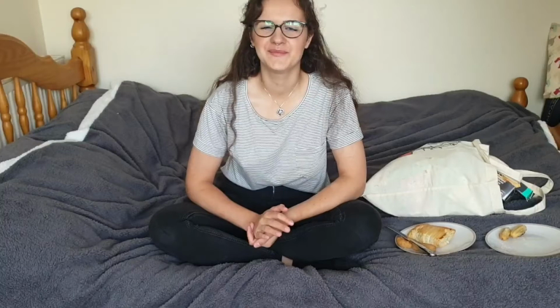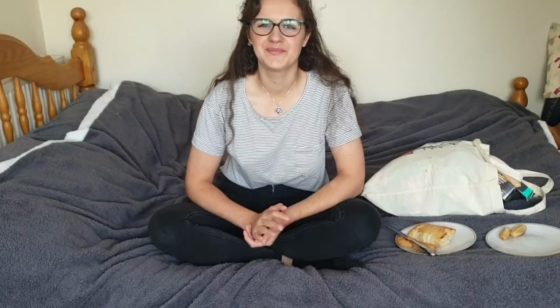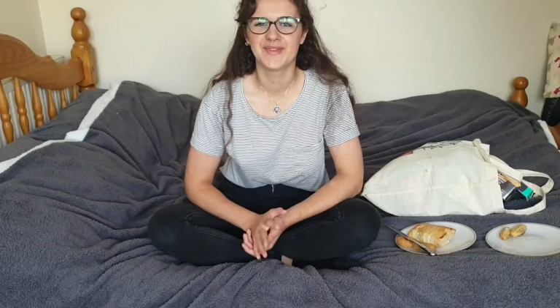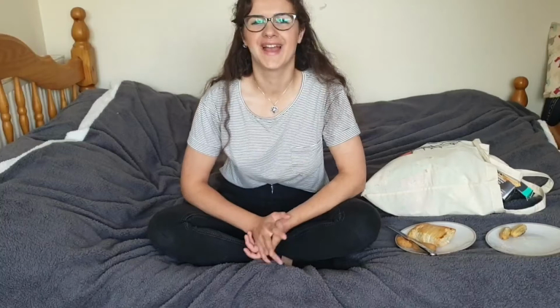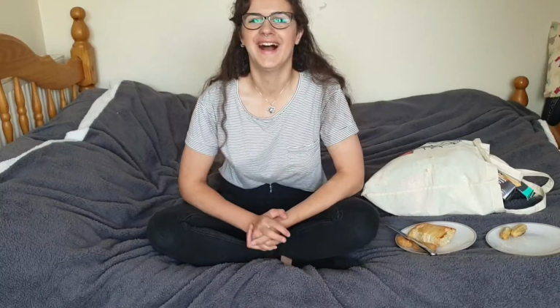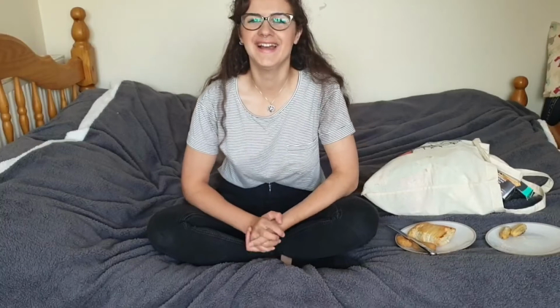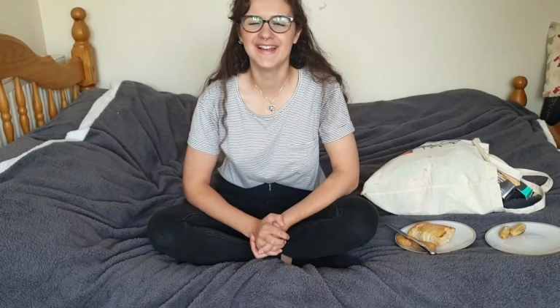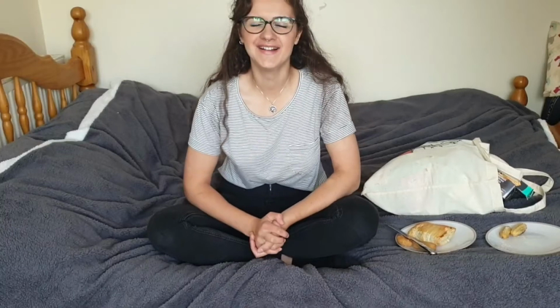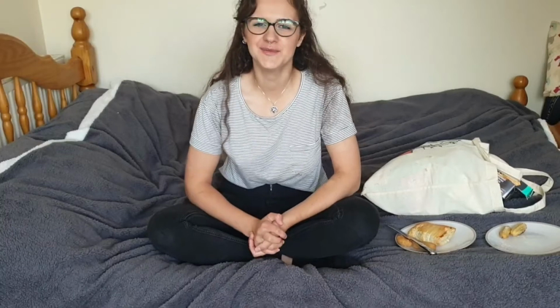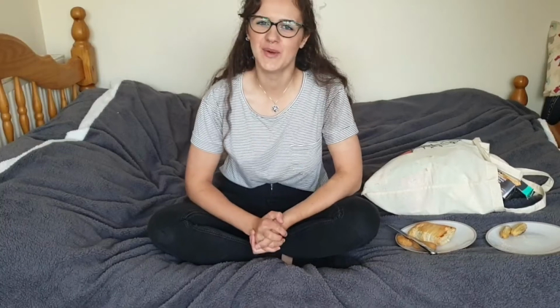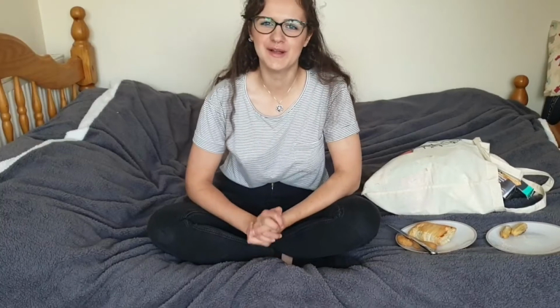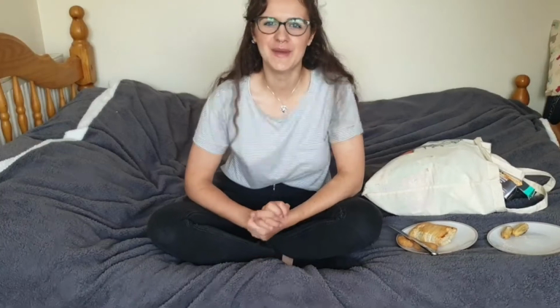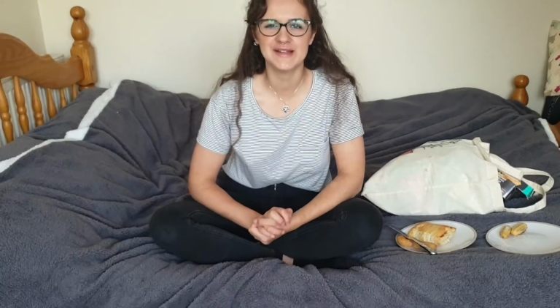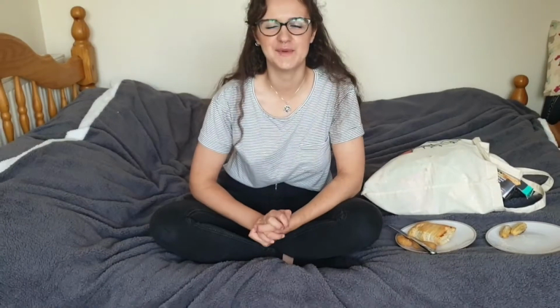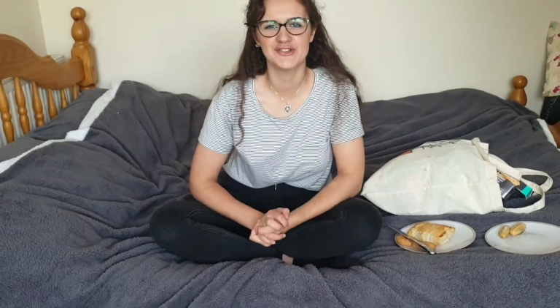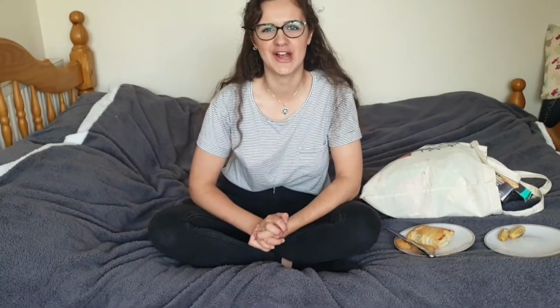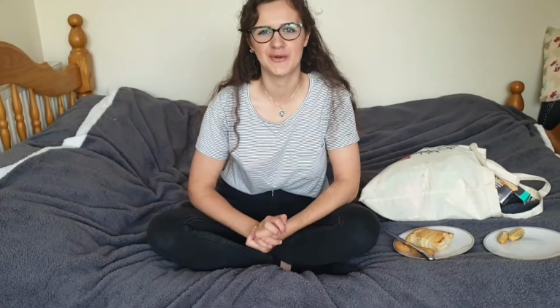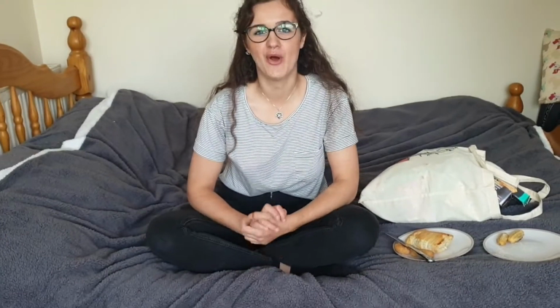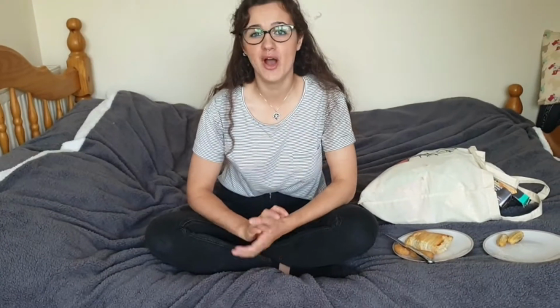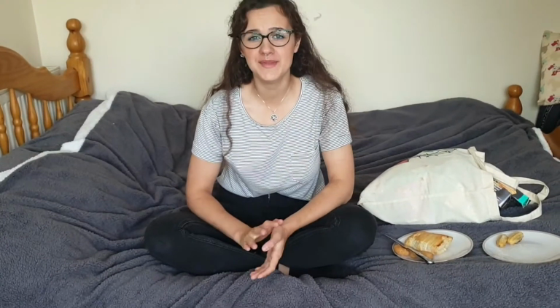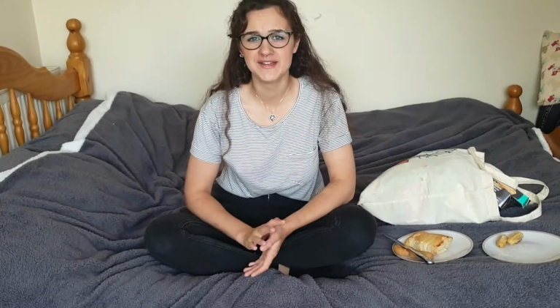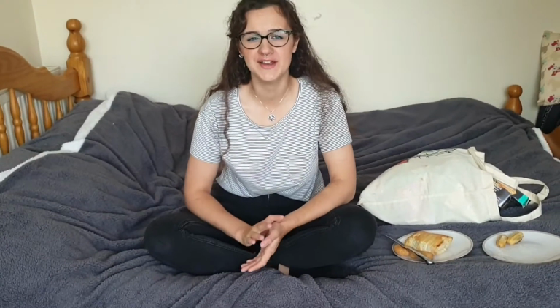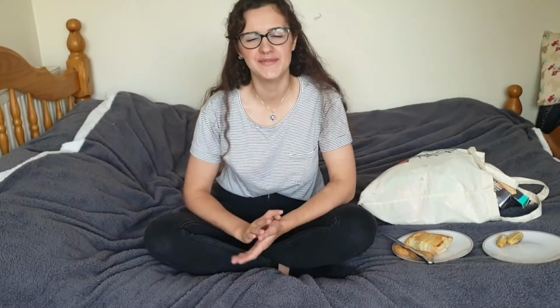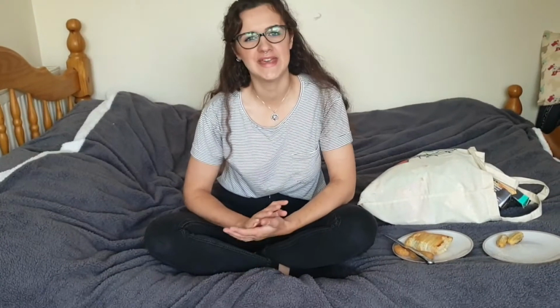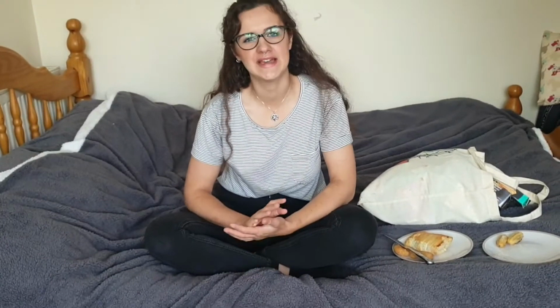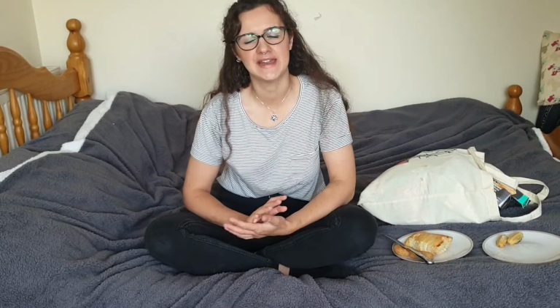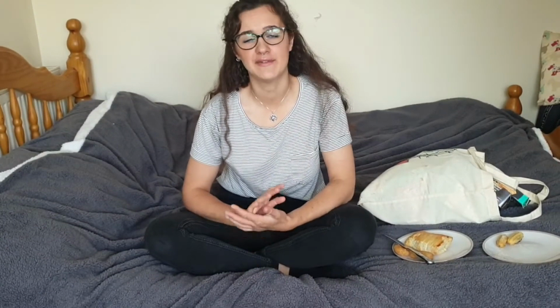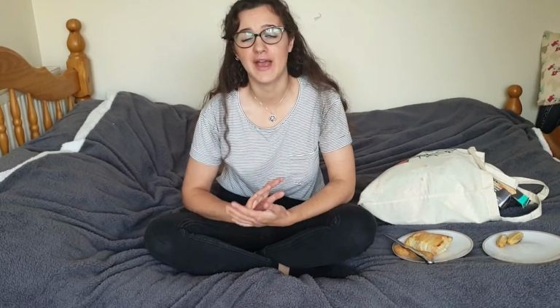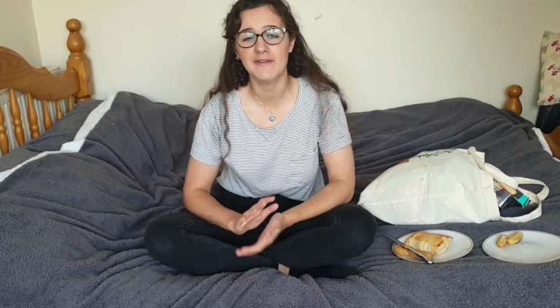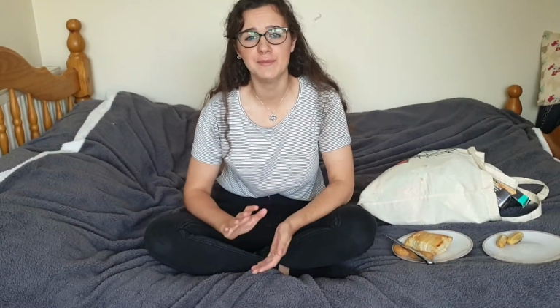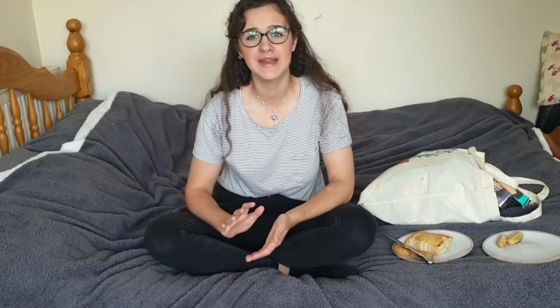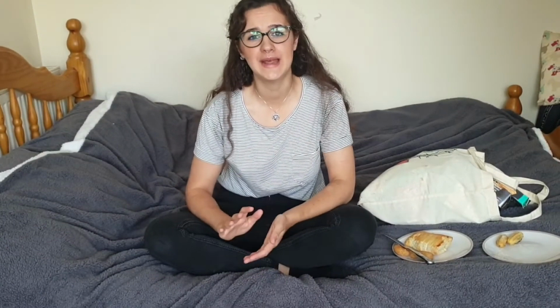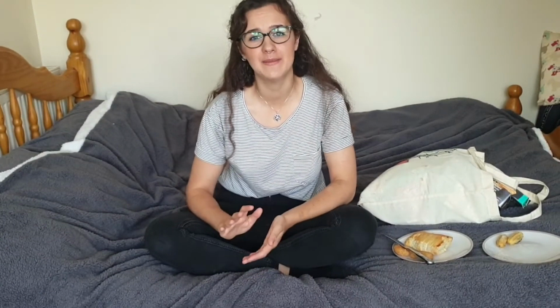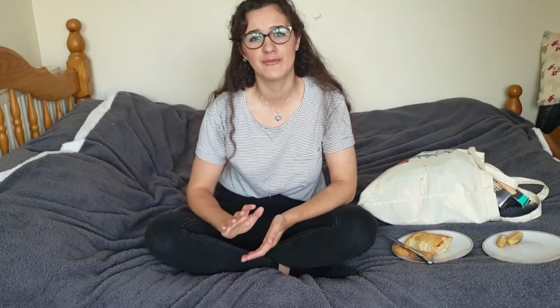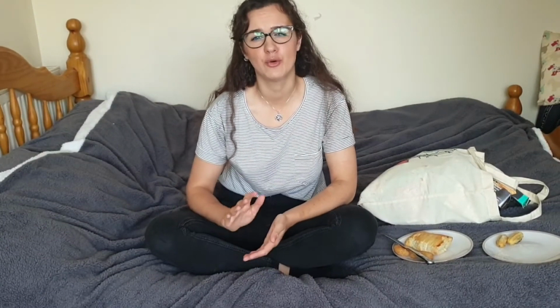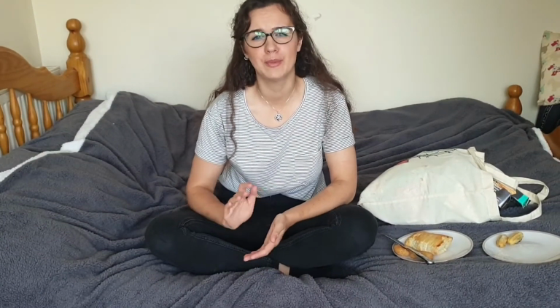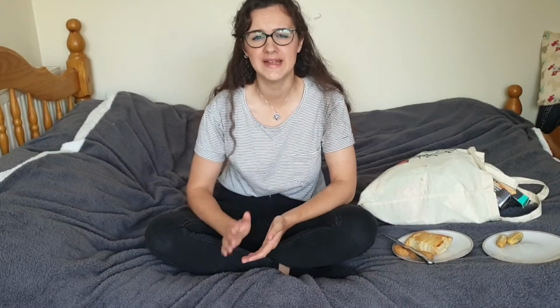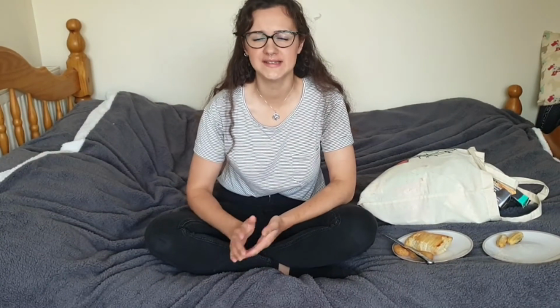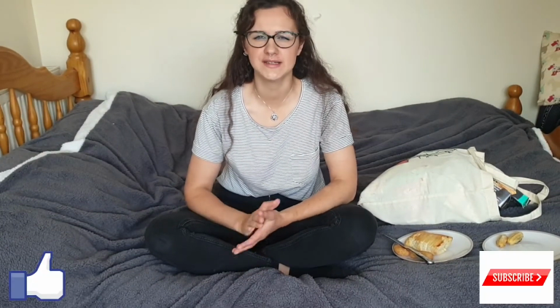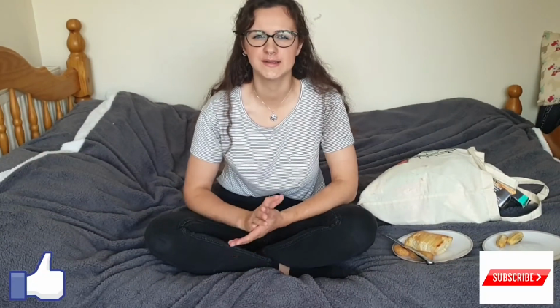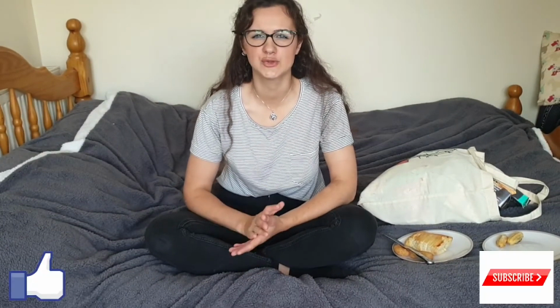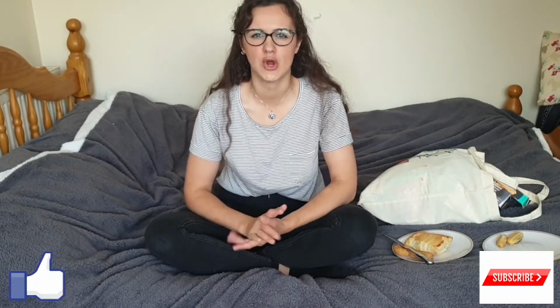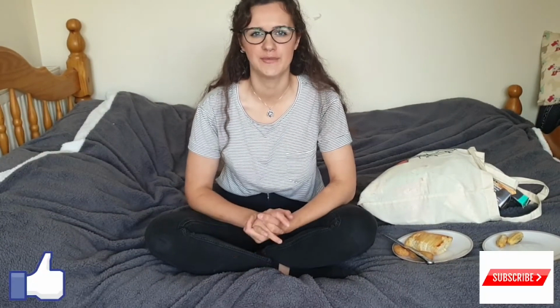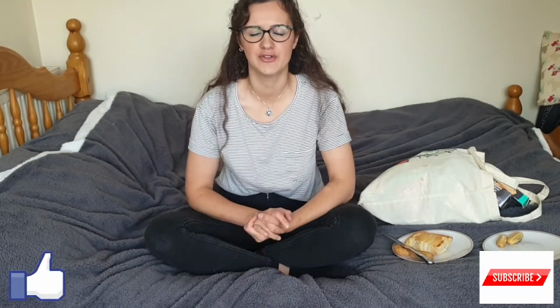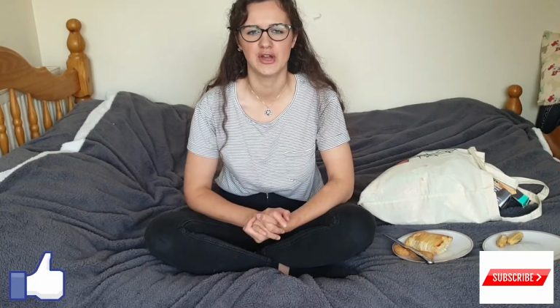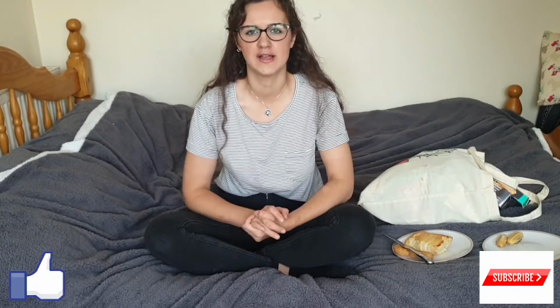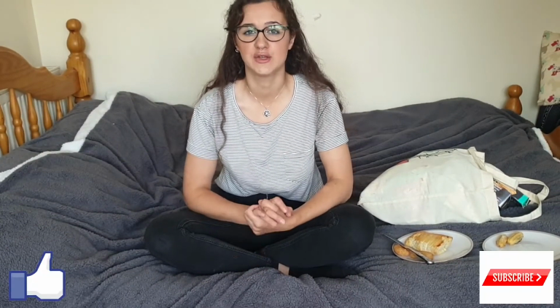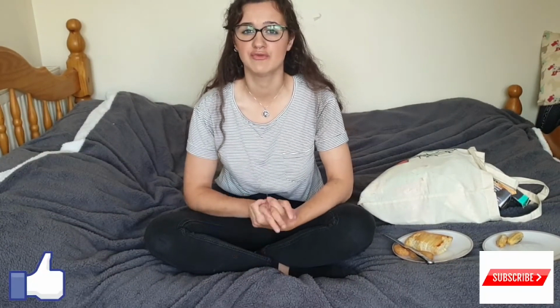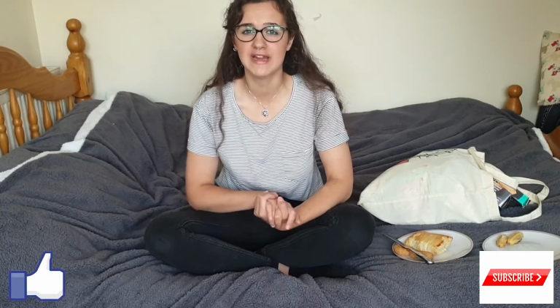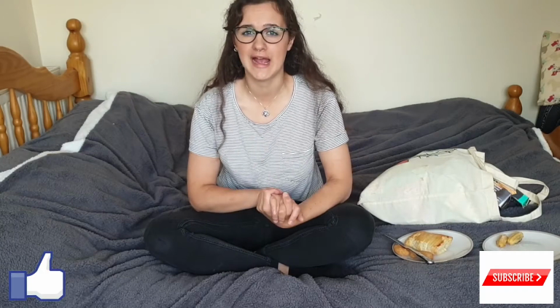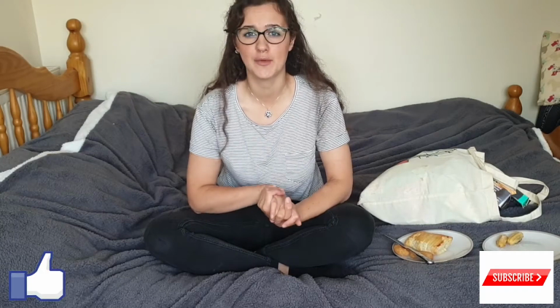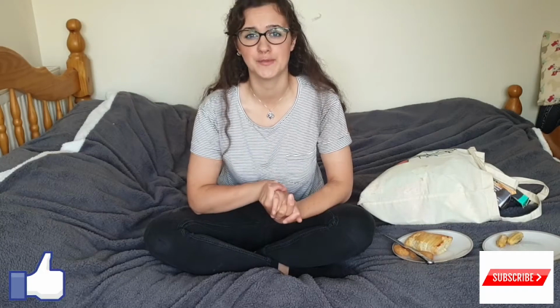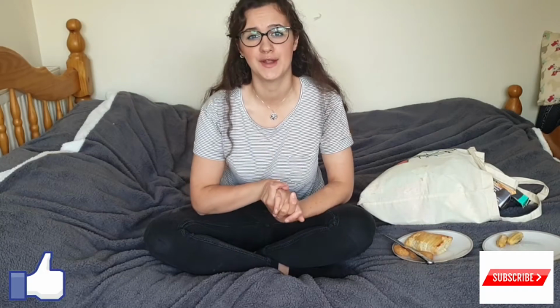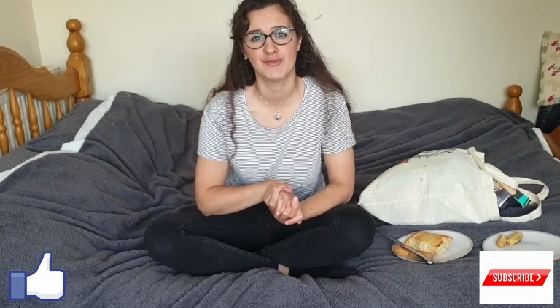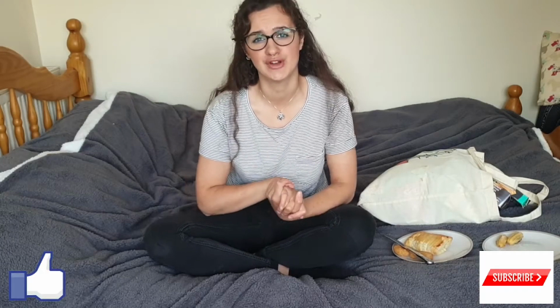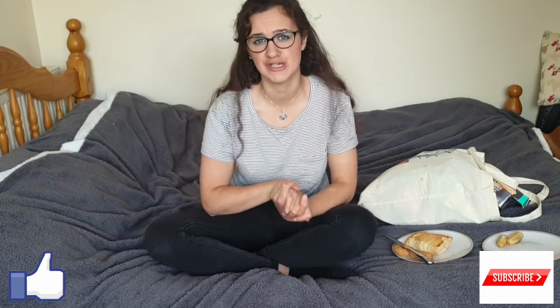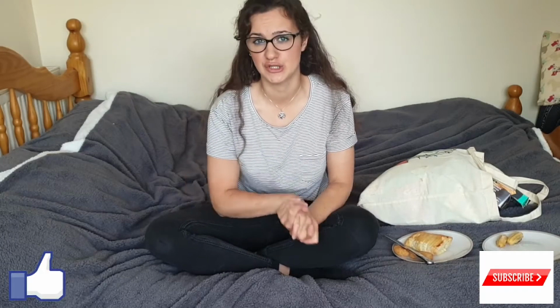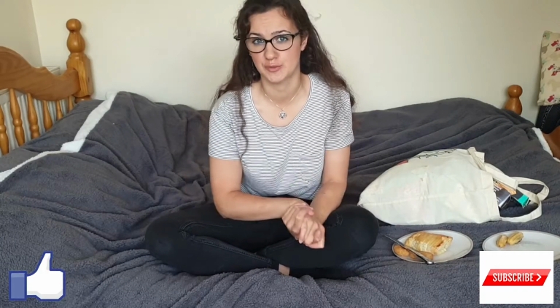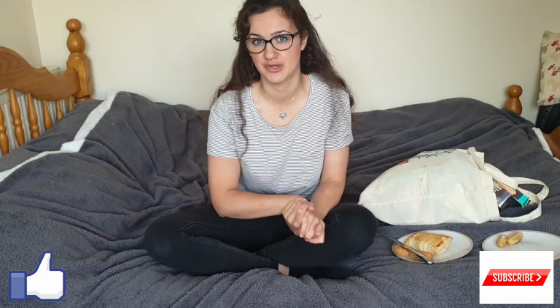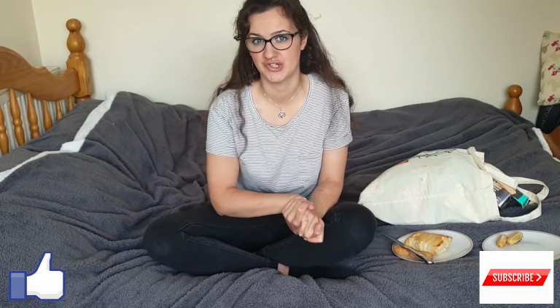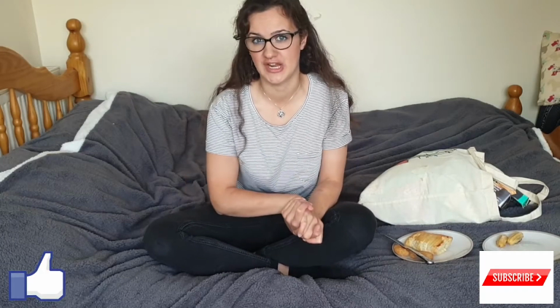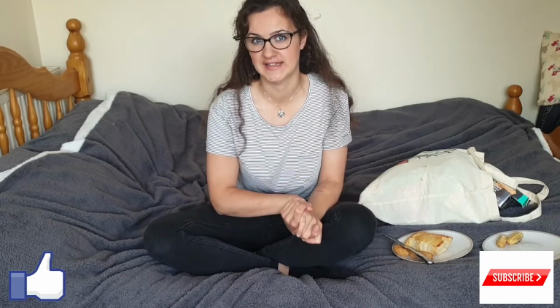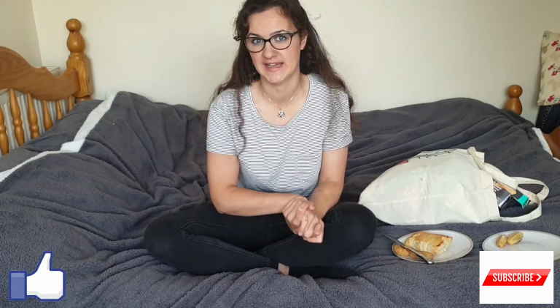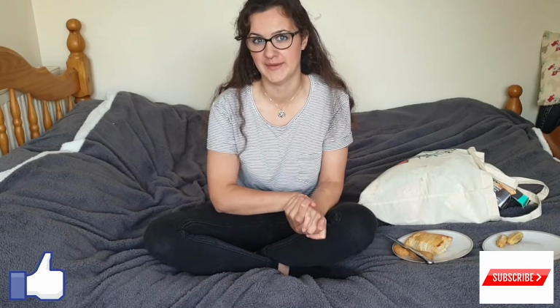Hi guys, welcome back to my channel. I'm the Tiny V and if you haven't been here before, please like and subscribe if you'd like to. It really helps me and I really do appreciate it.